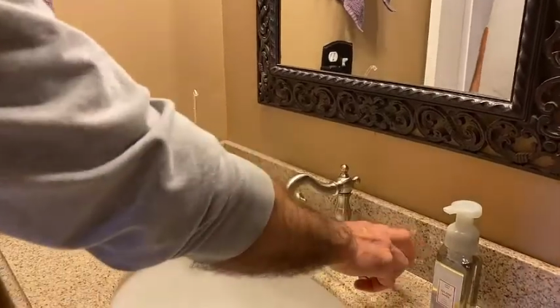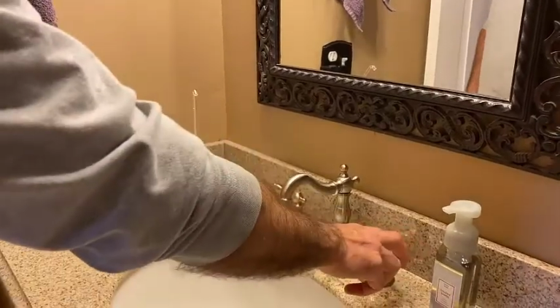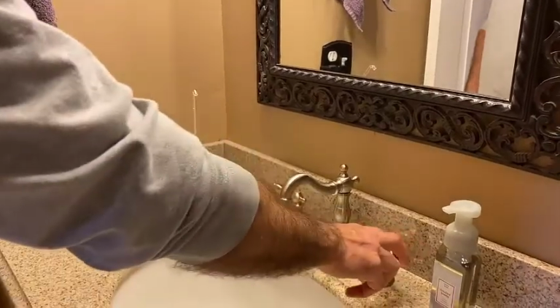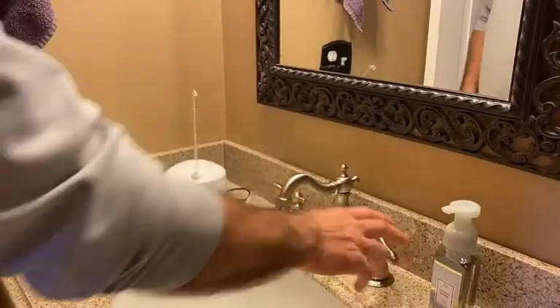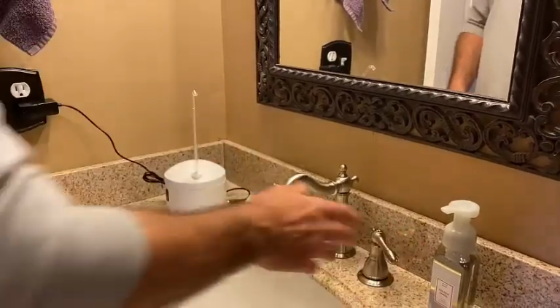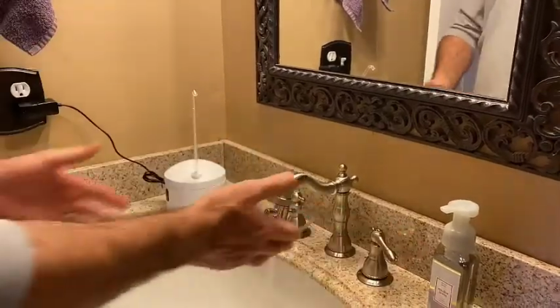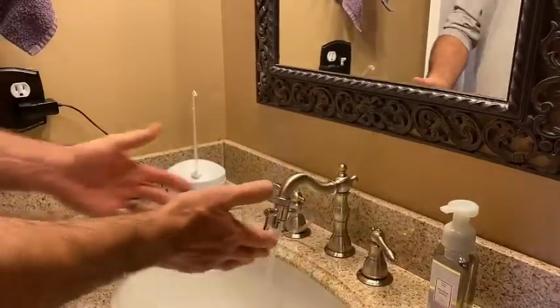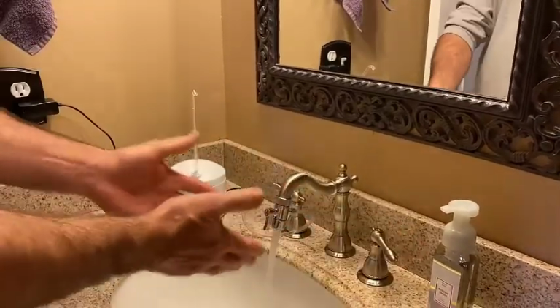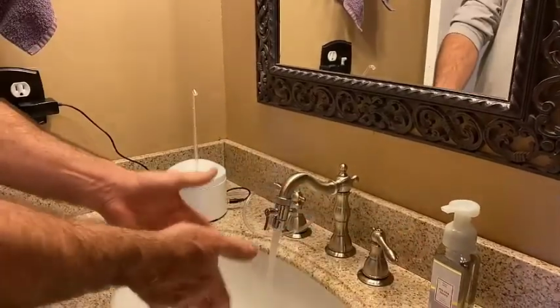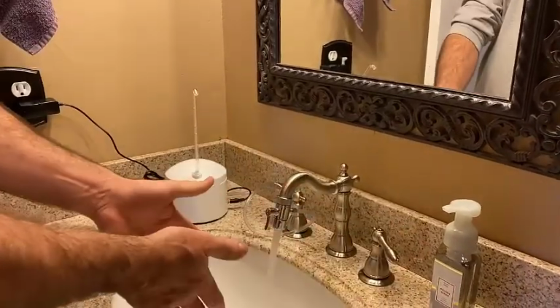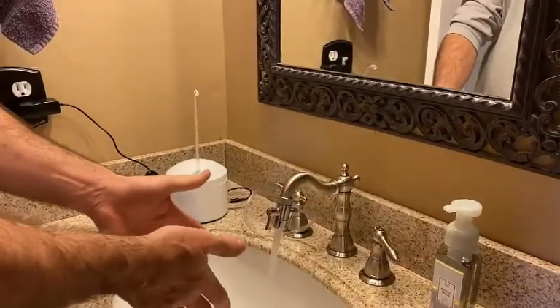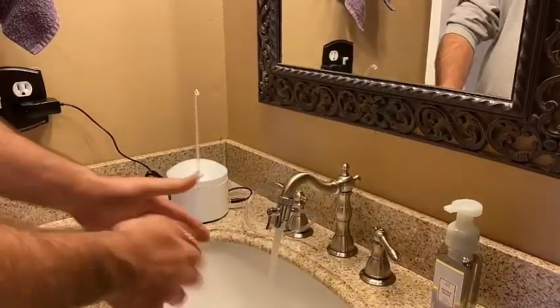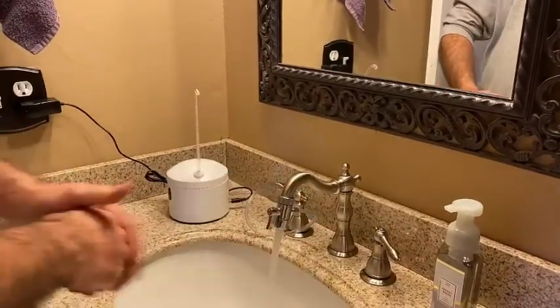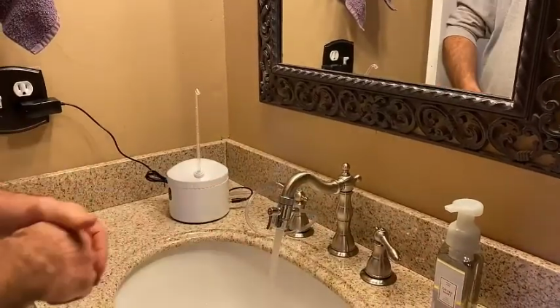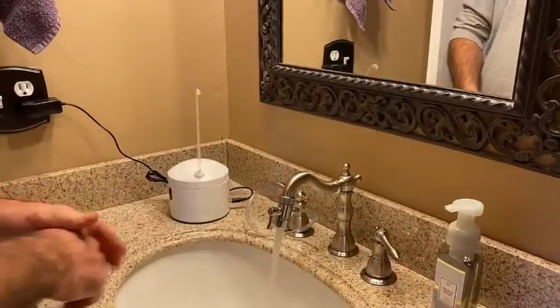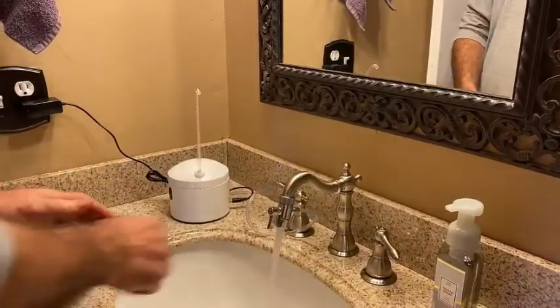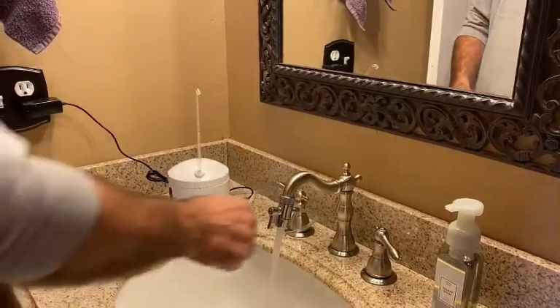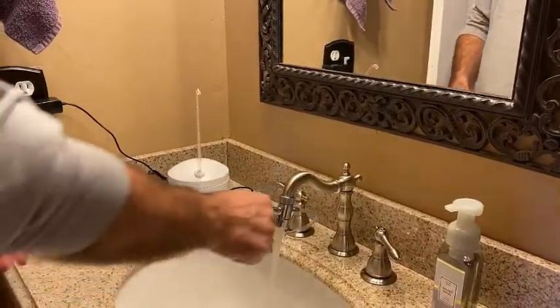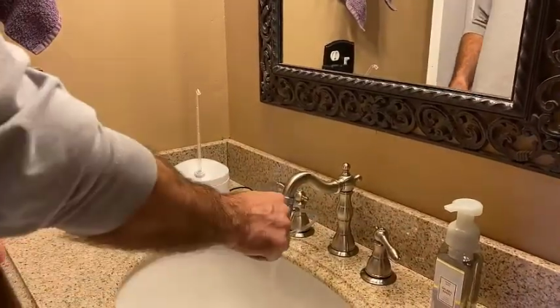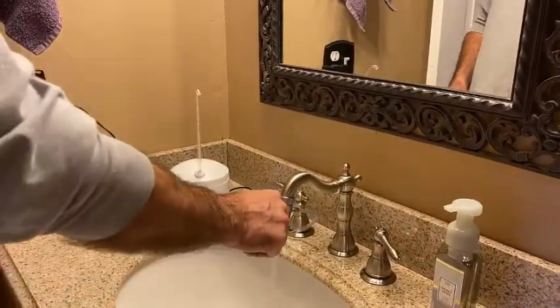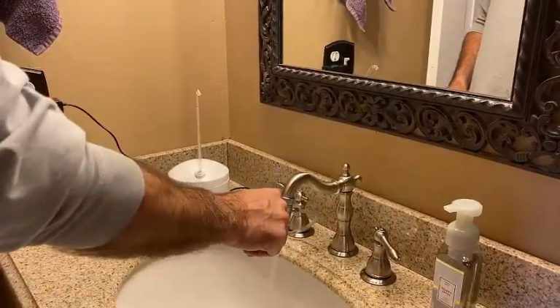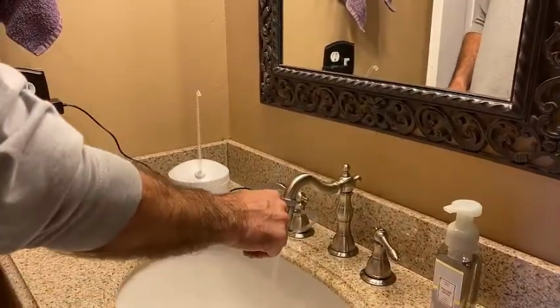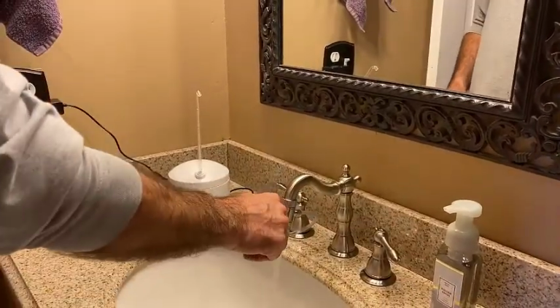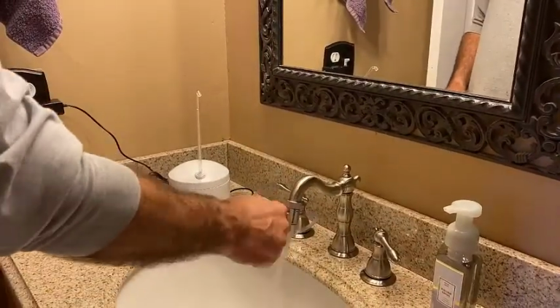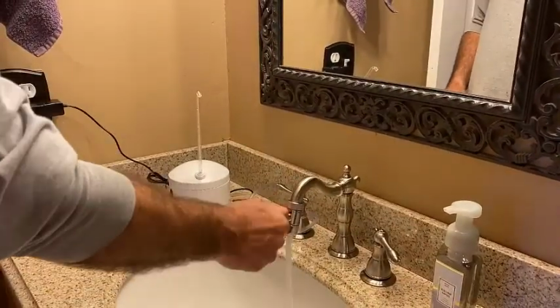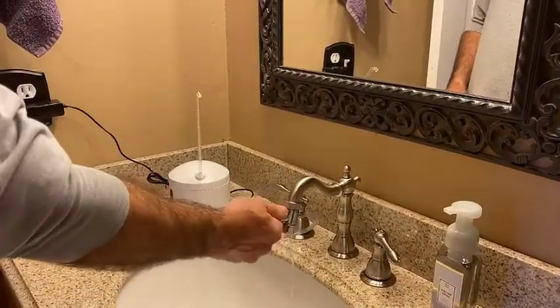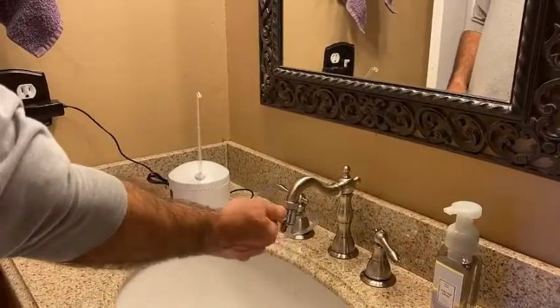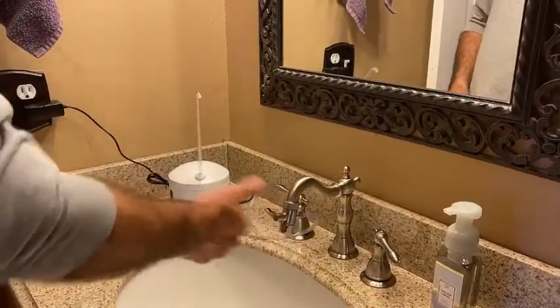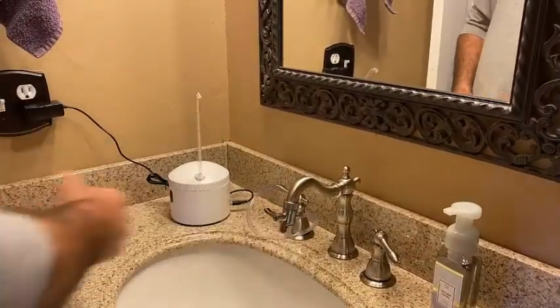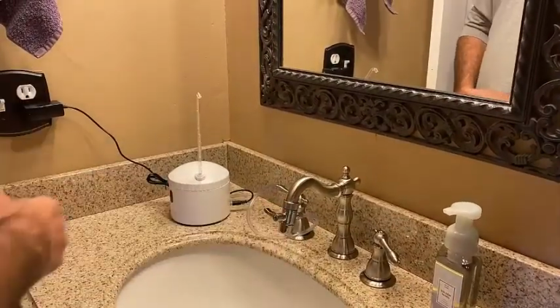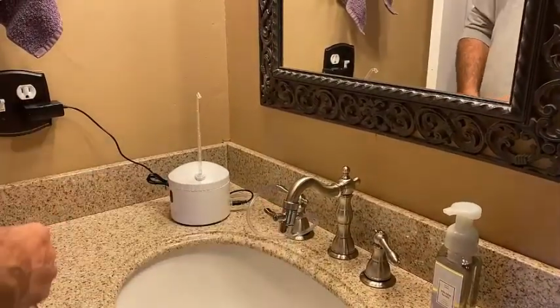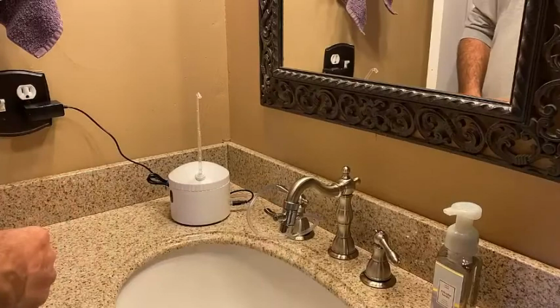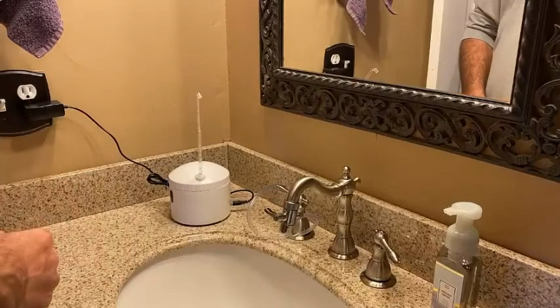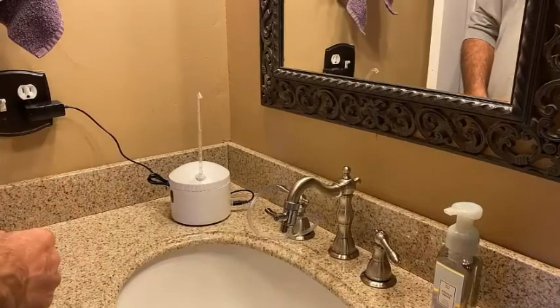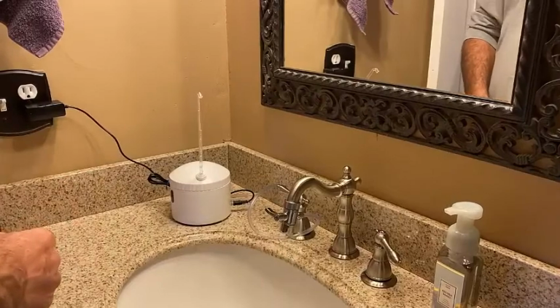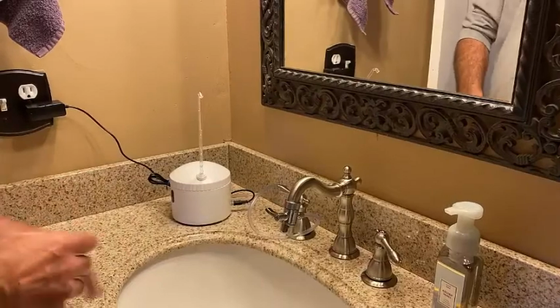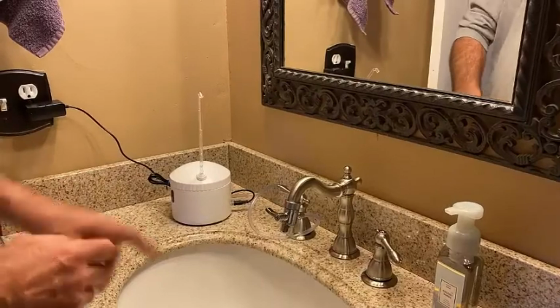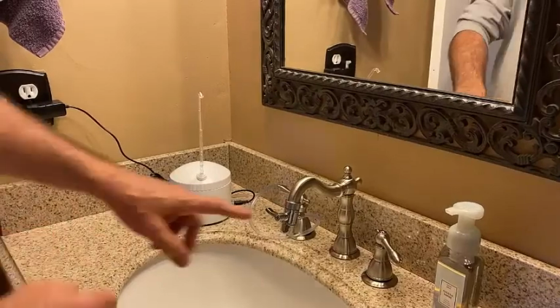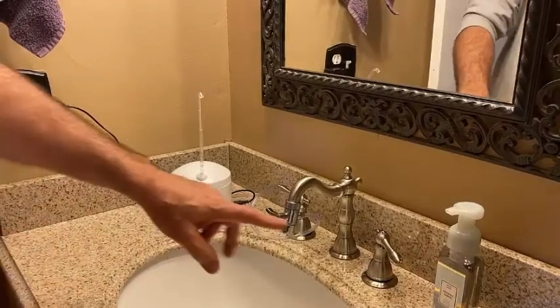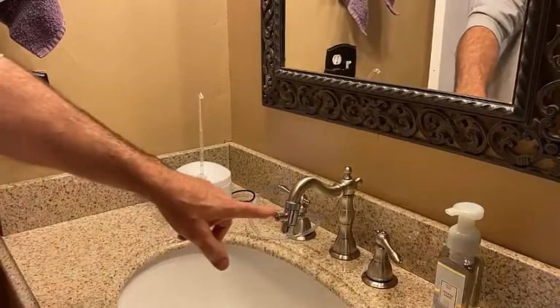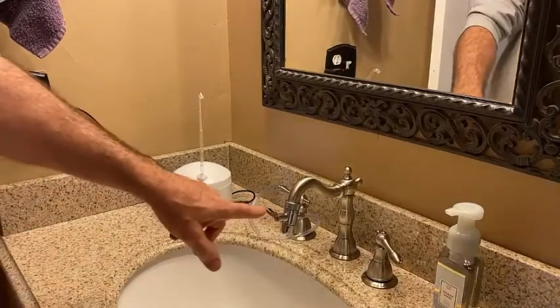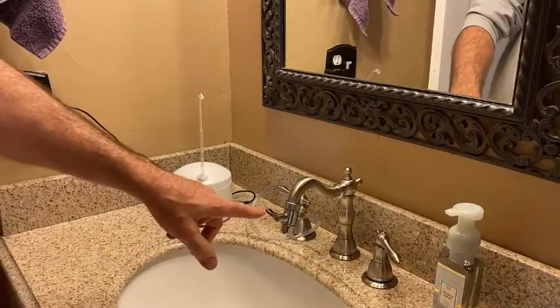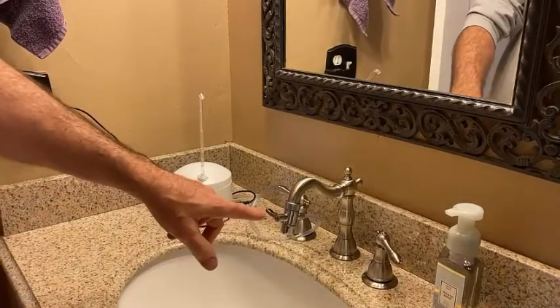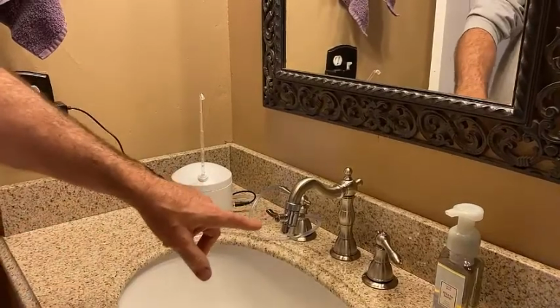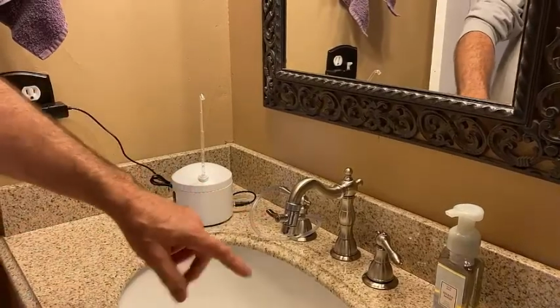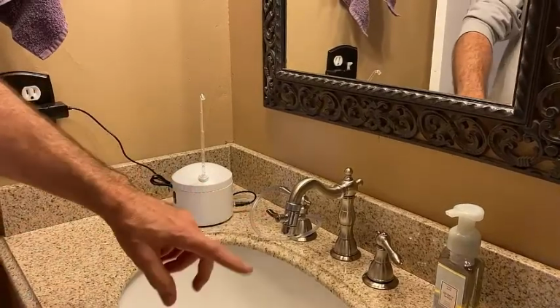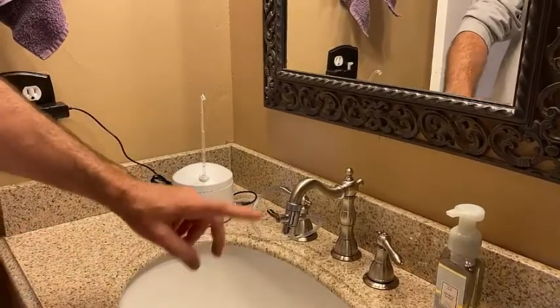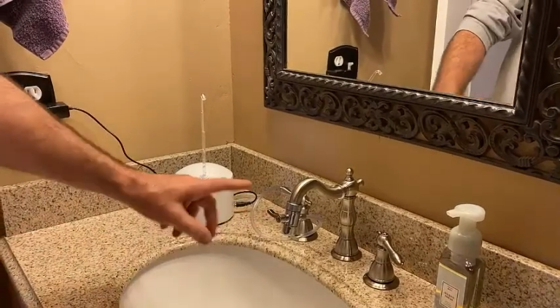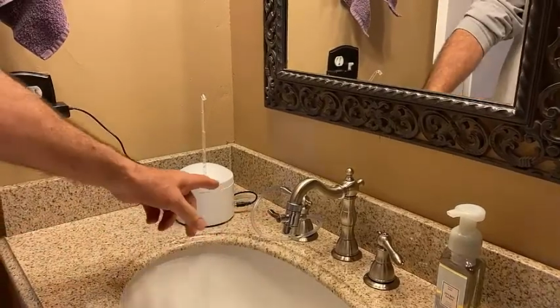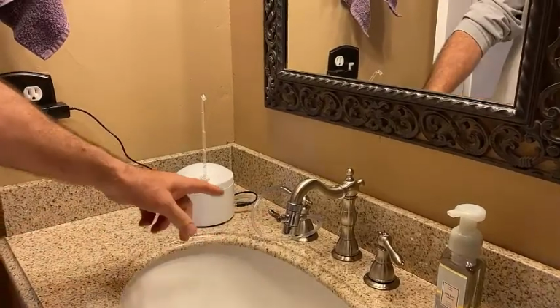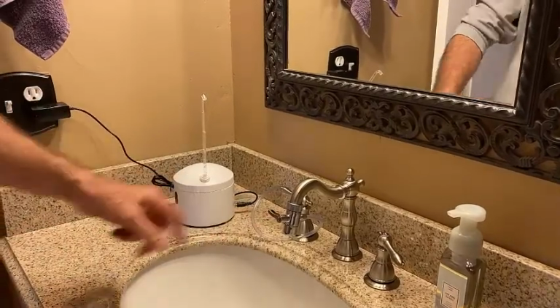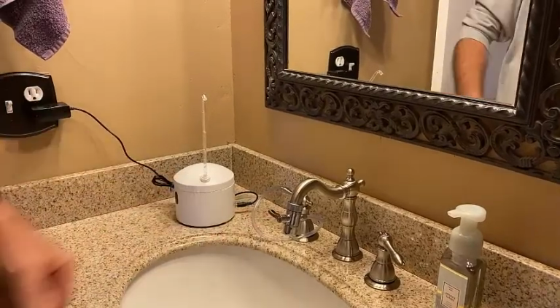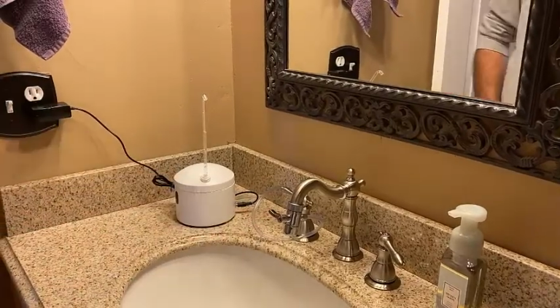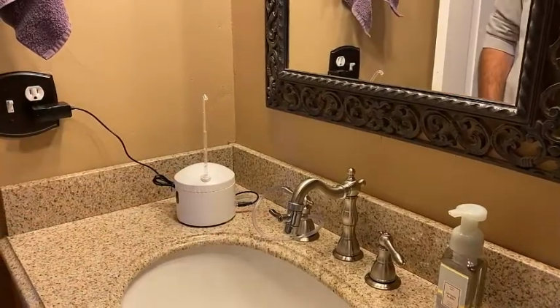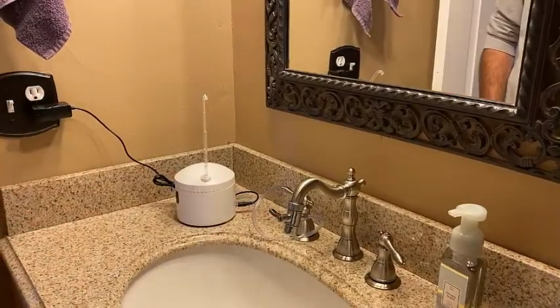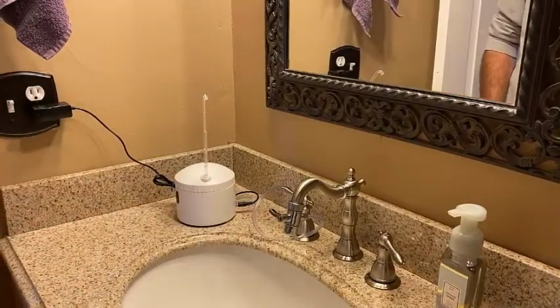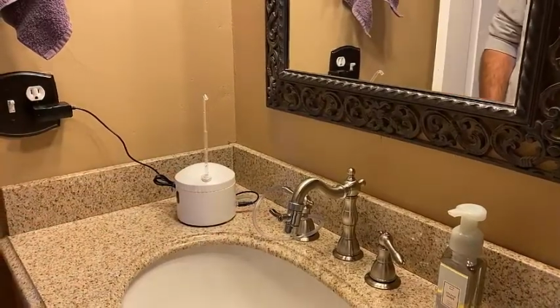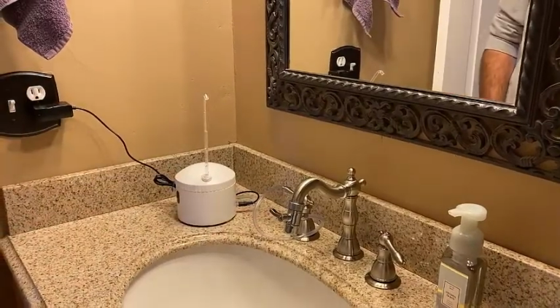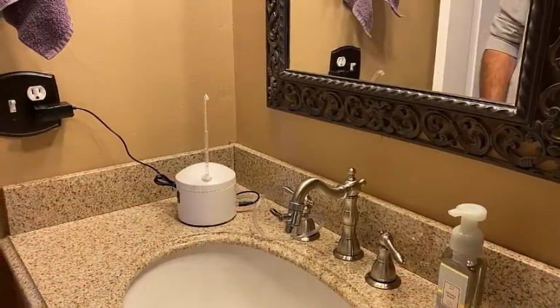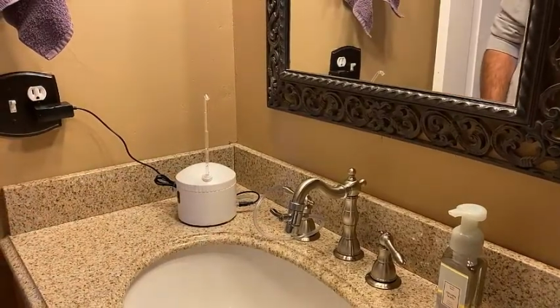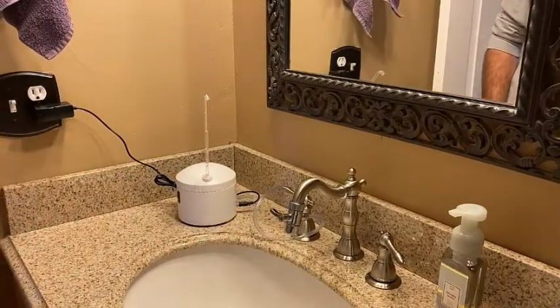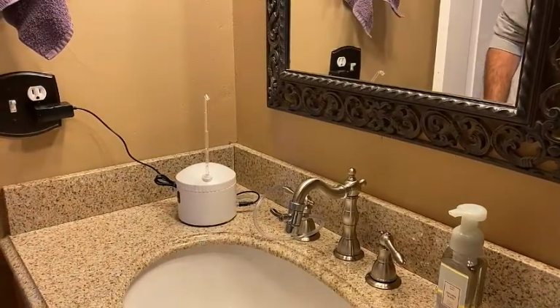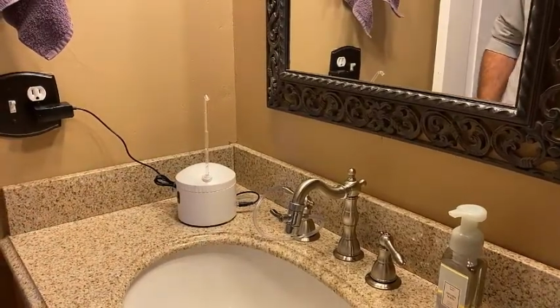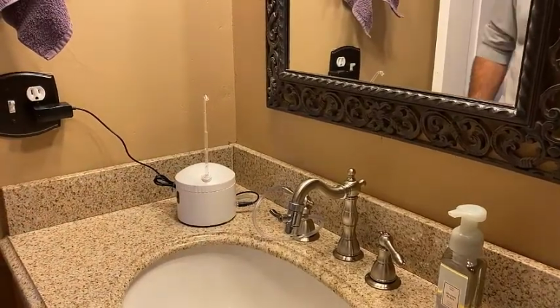Turn the water on, use the faucet yourself. When you're done, turn the diverter valve horizontal — that sends the water over to the AquaPur.